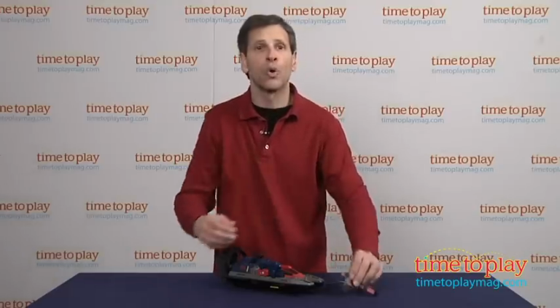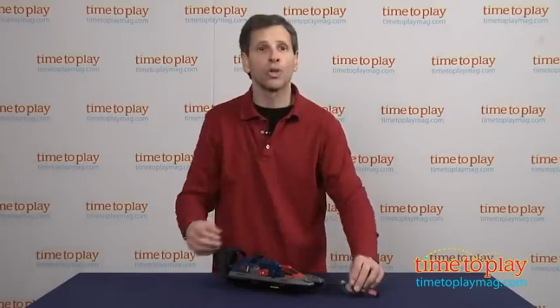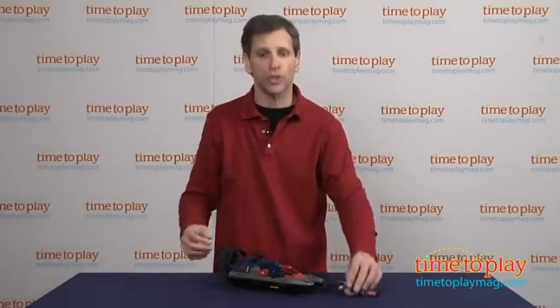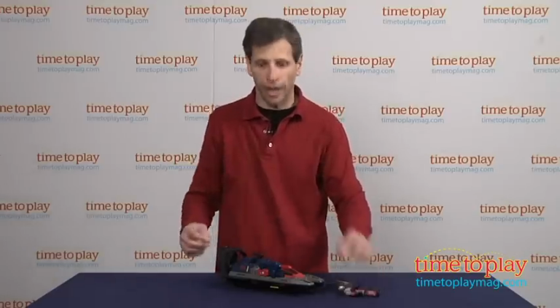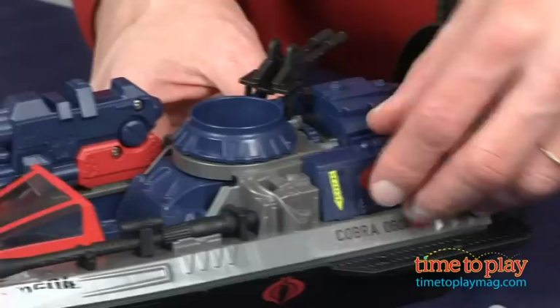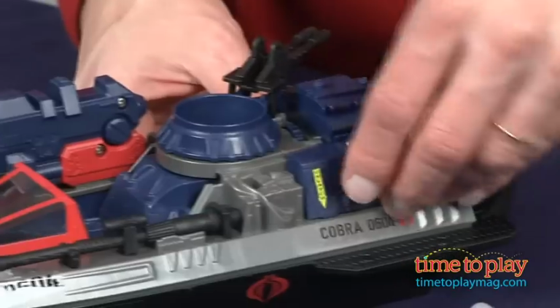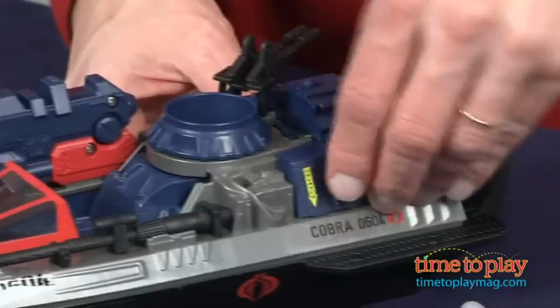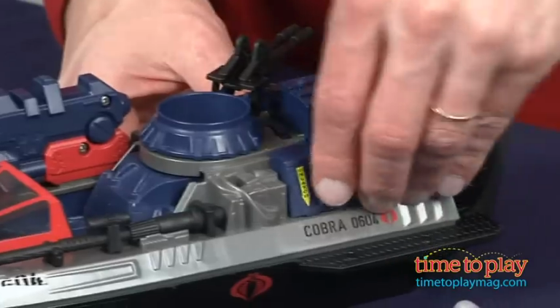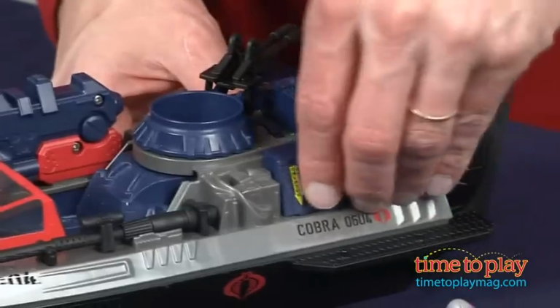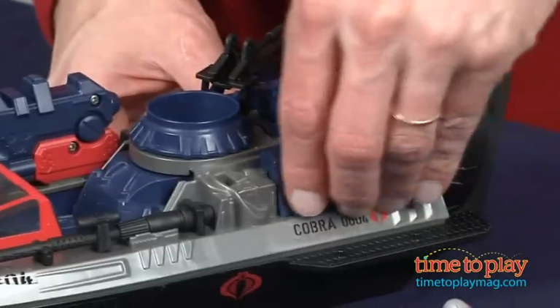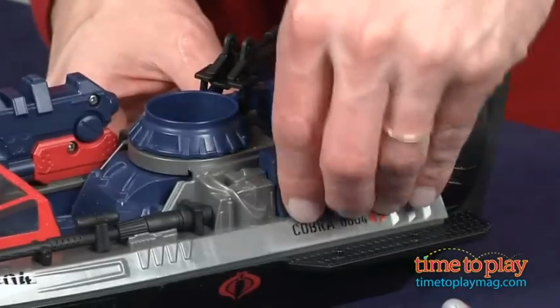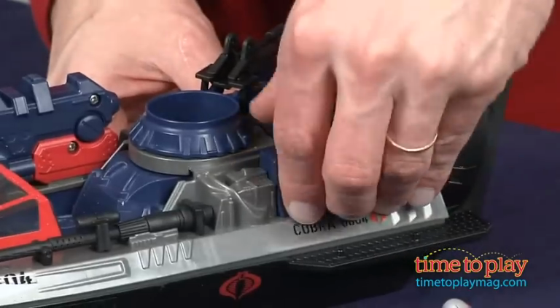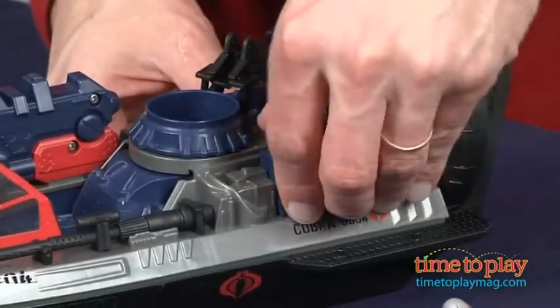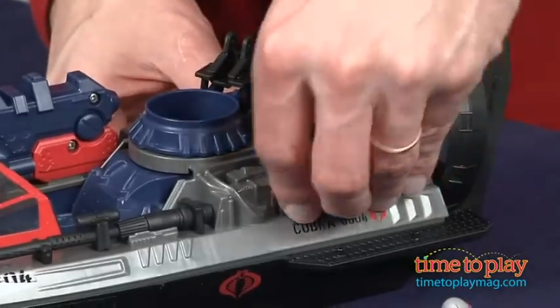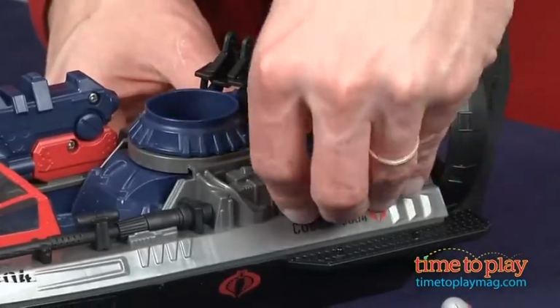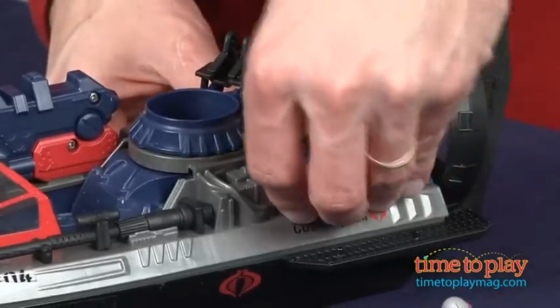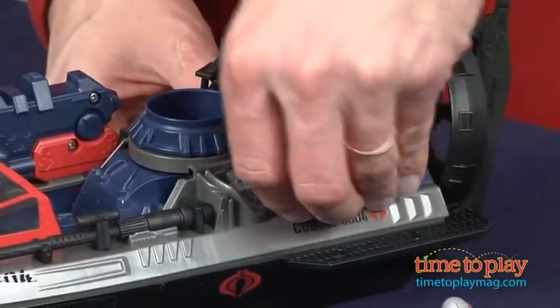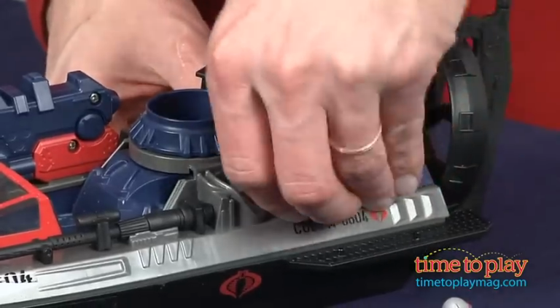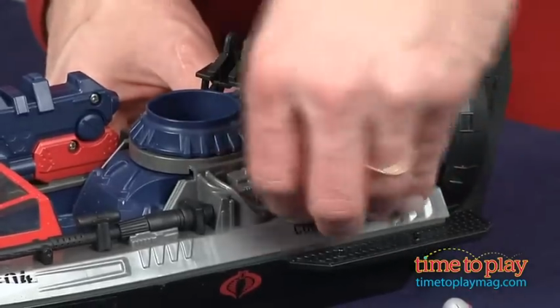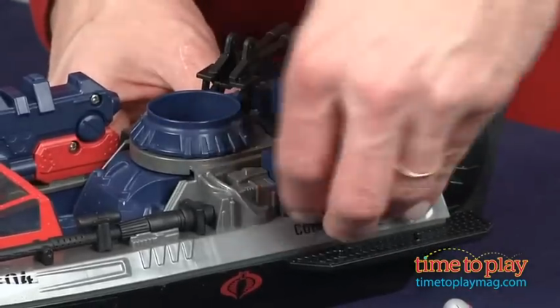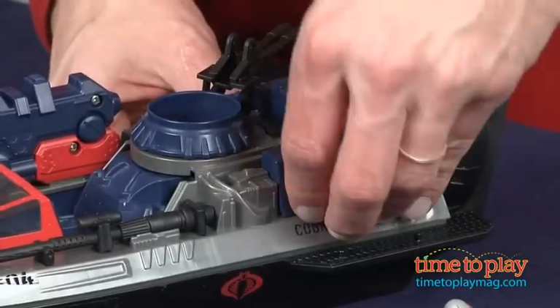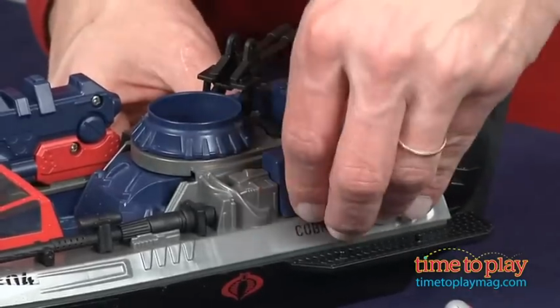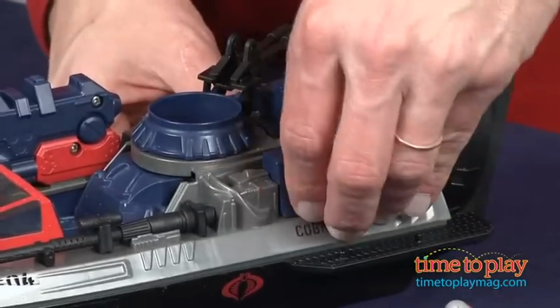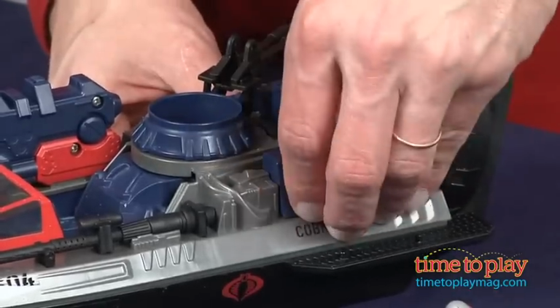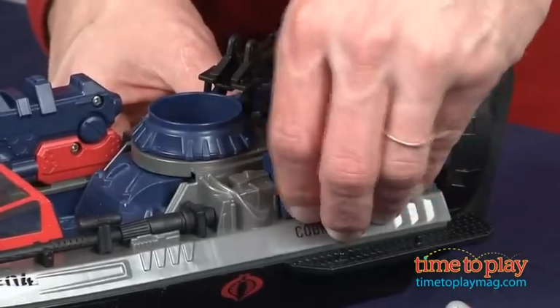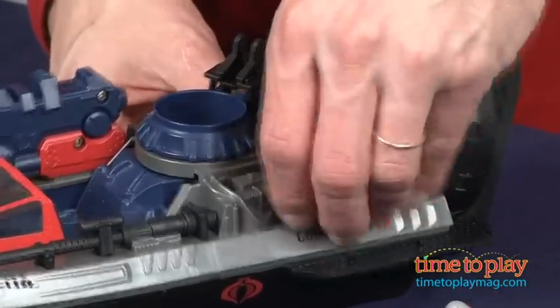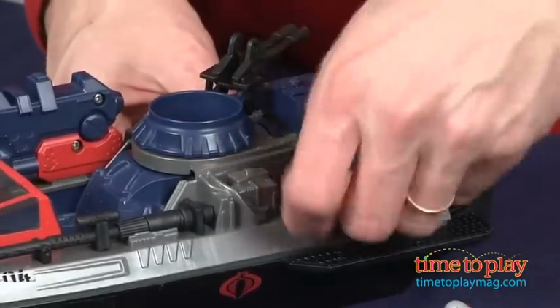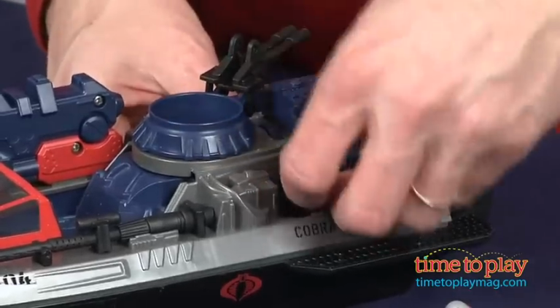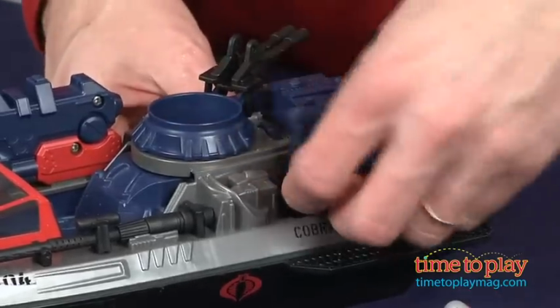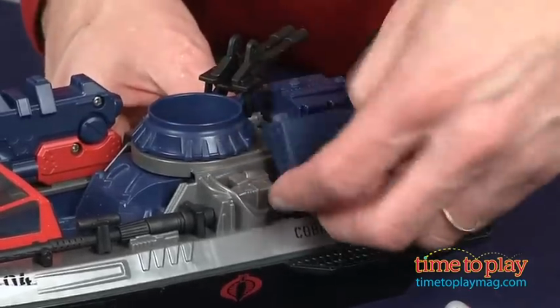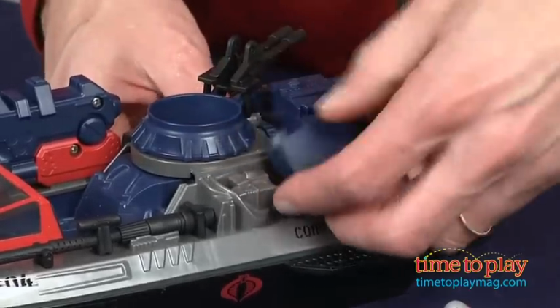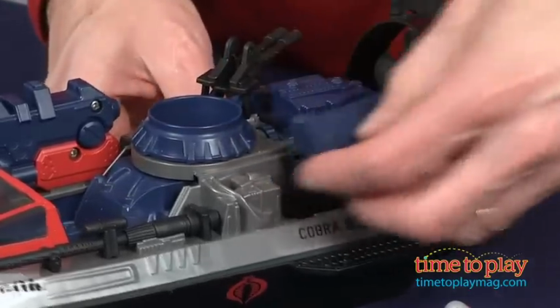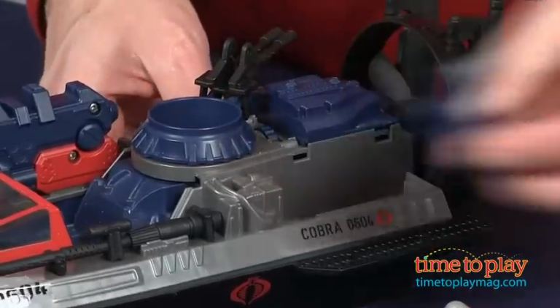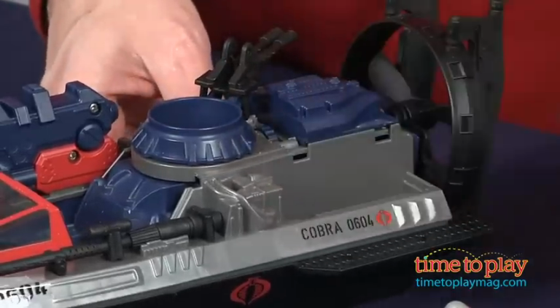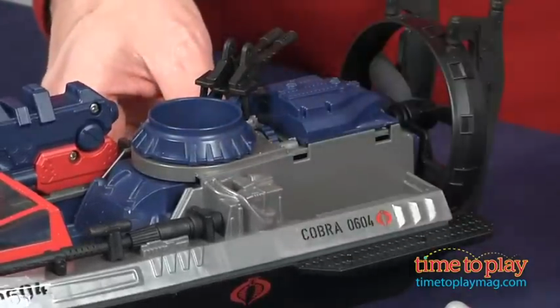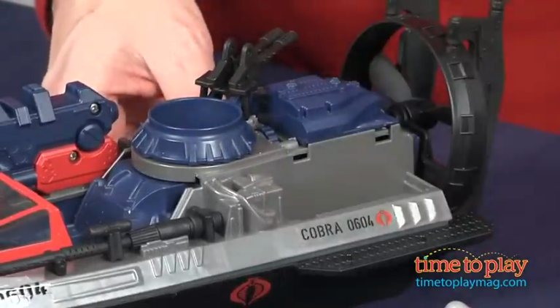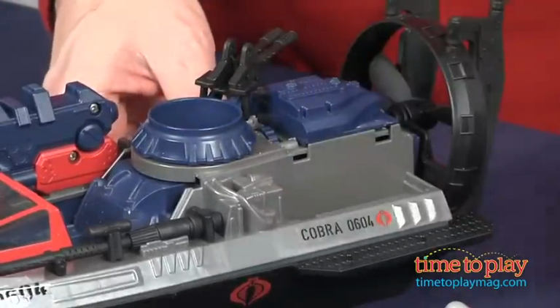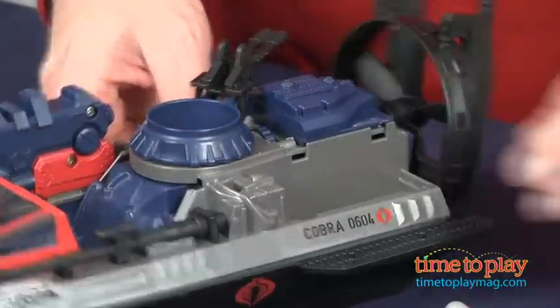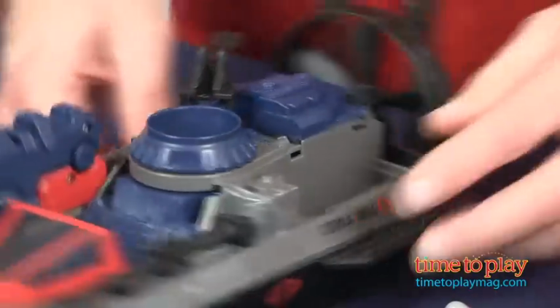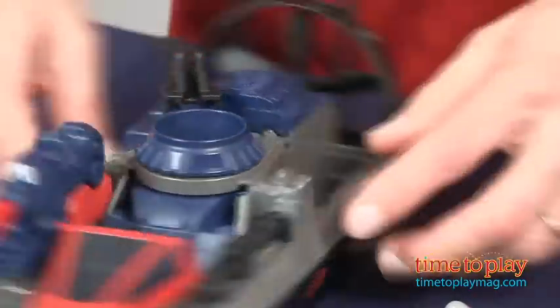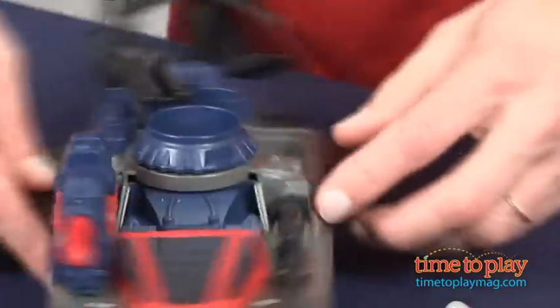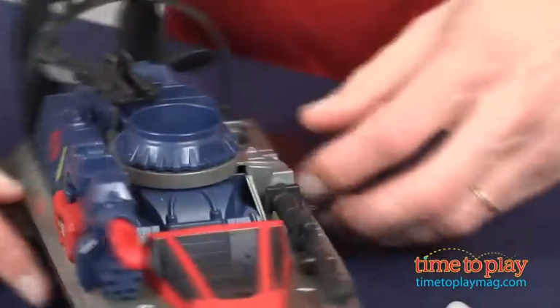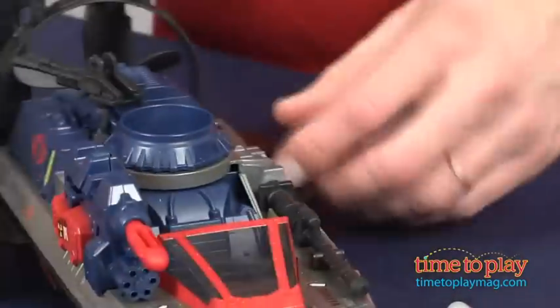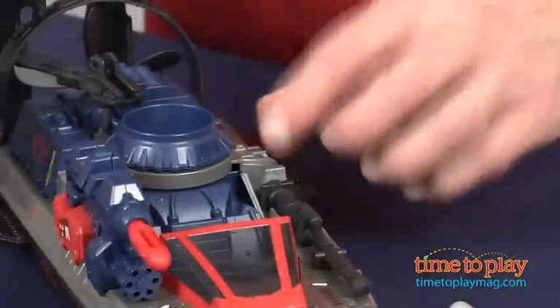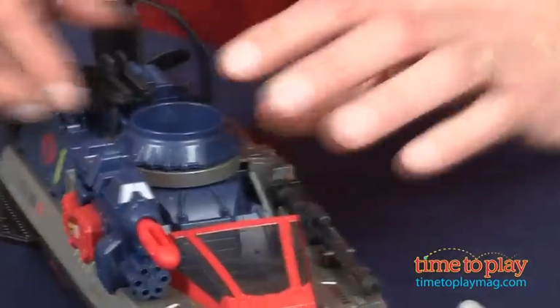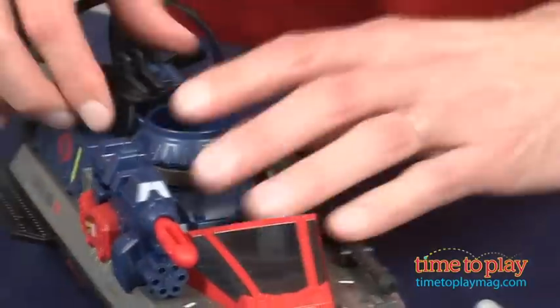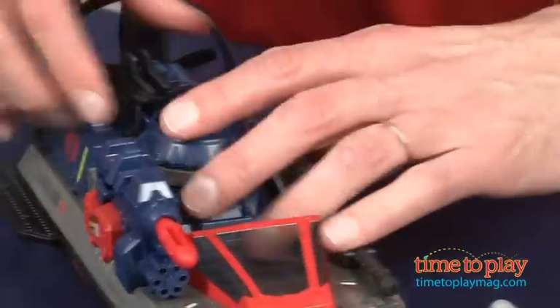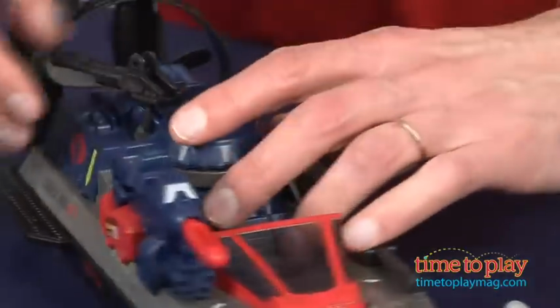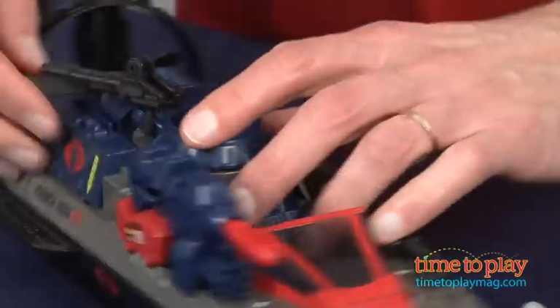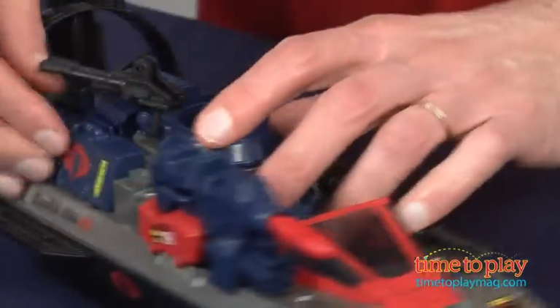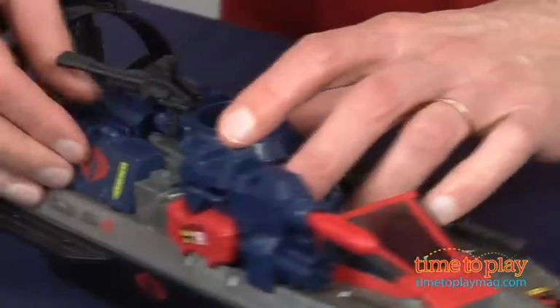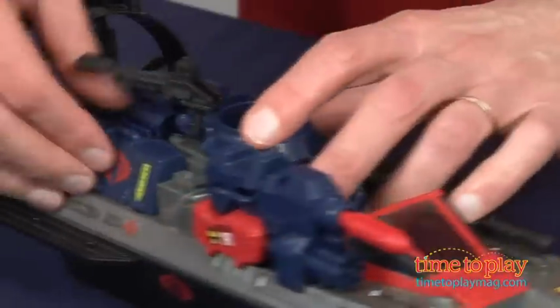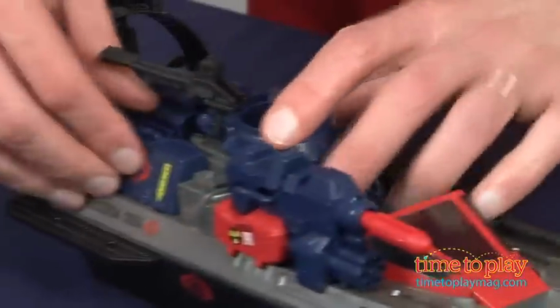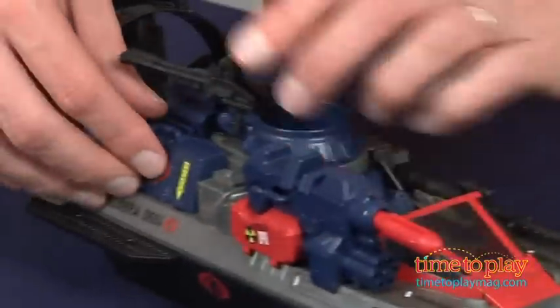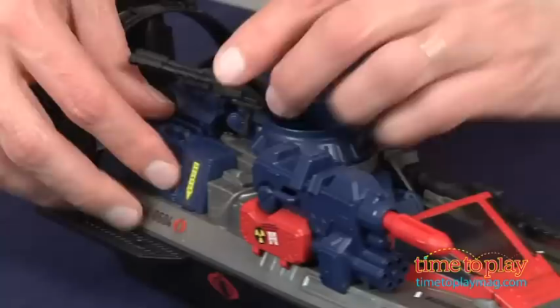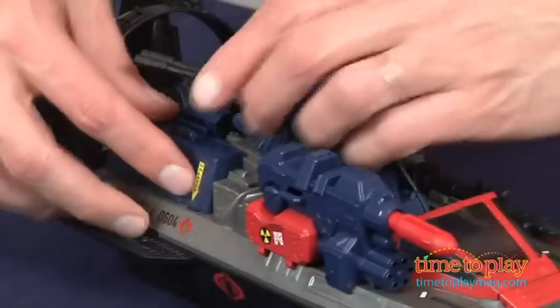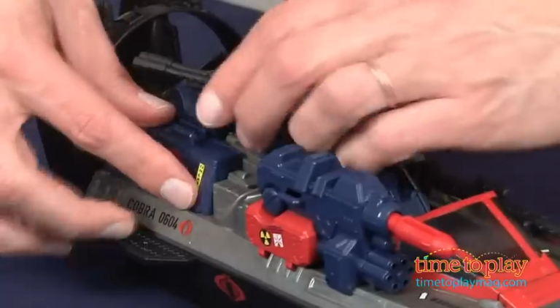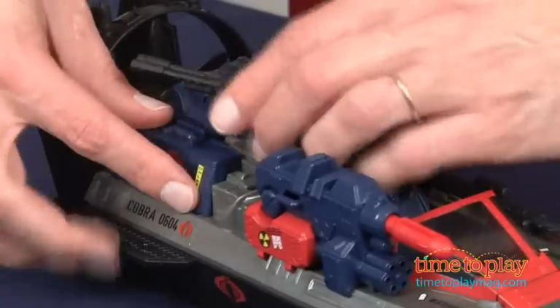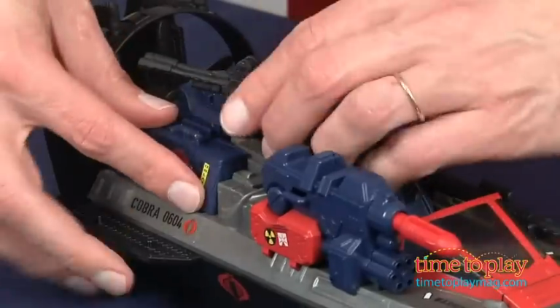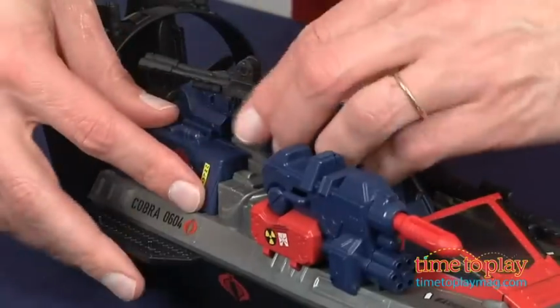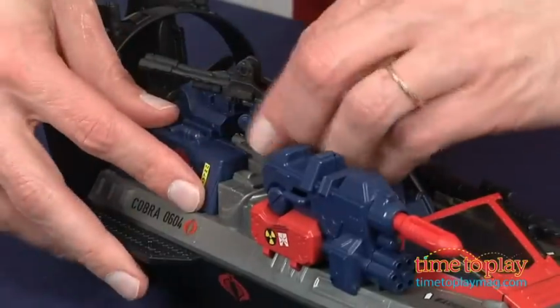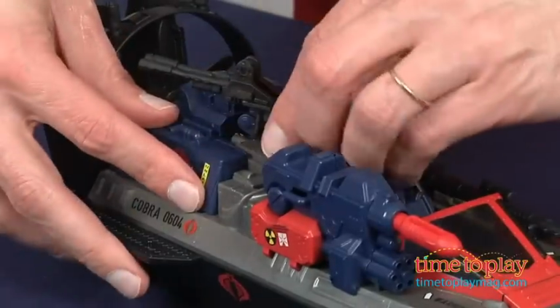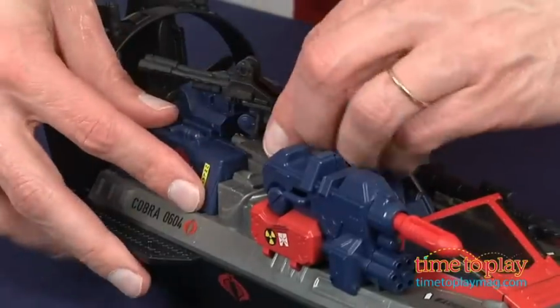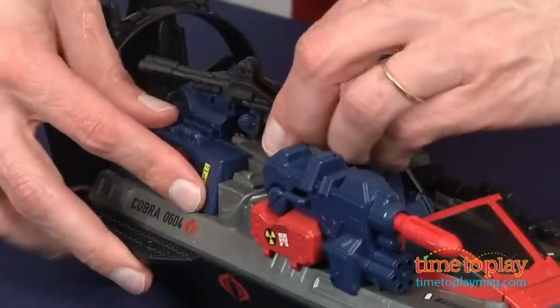You also have two storage bins. These are locked in place, but you can pull them out and you have room for storage here.